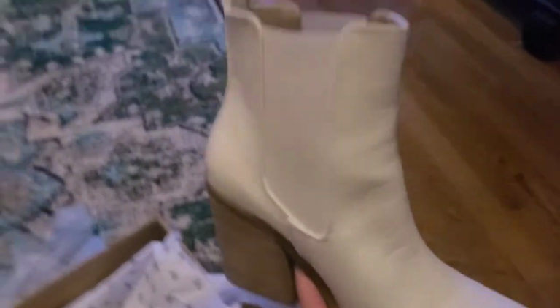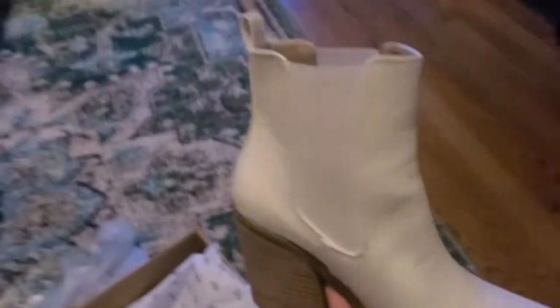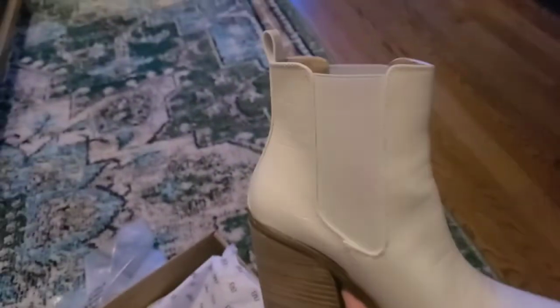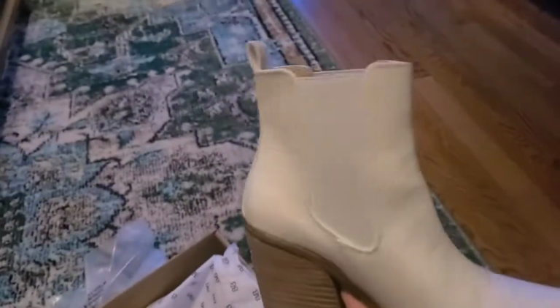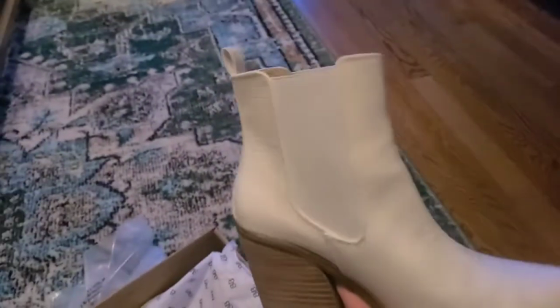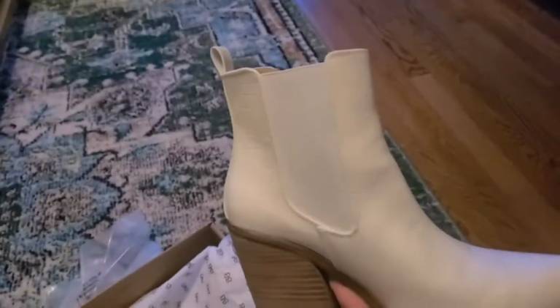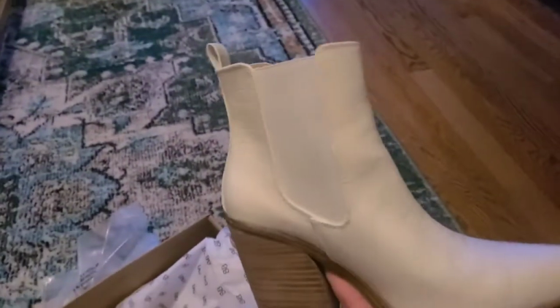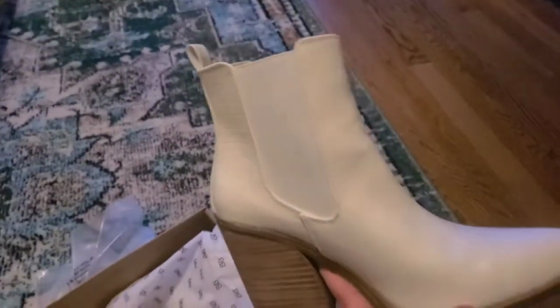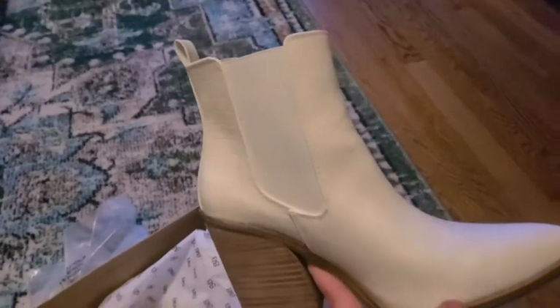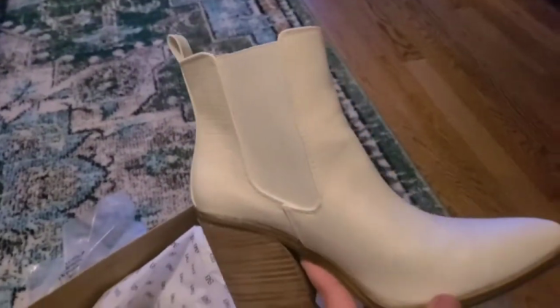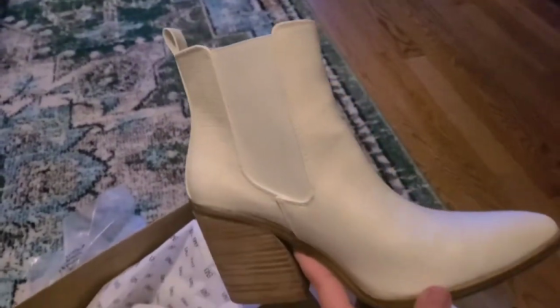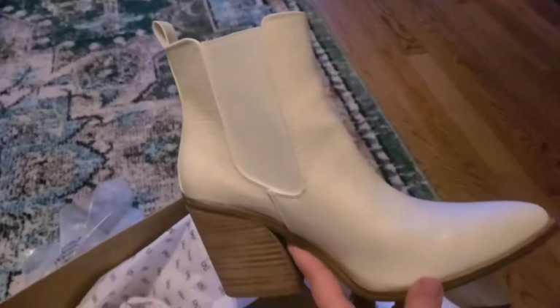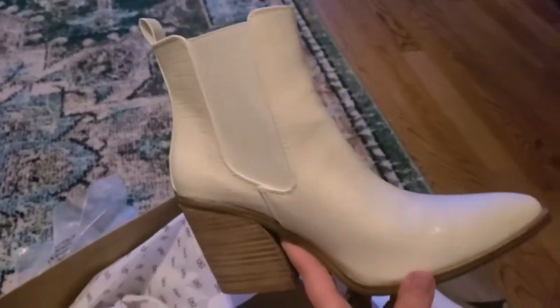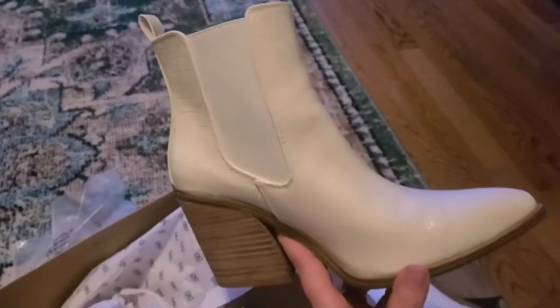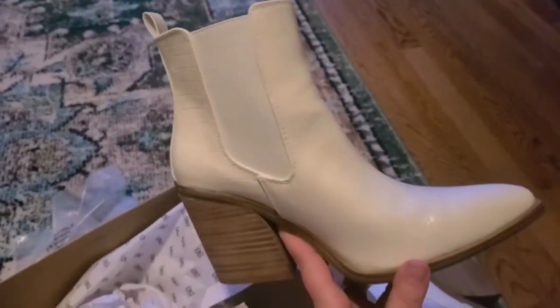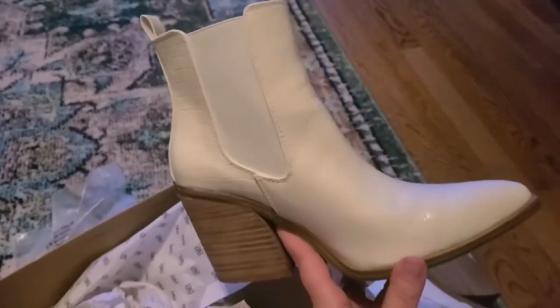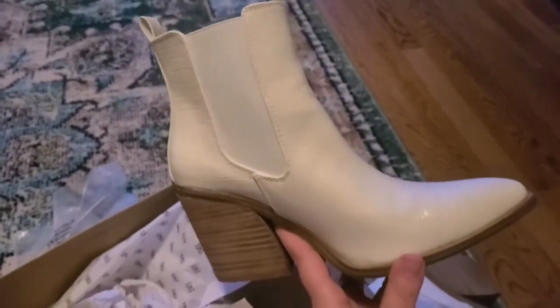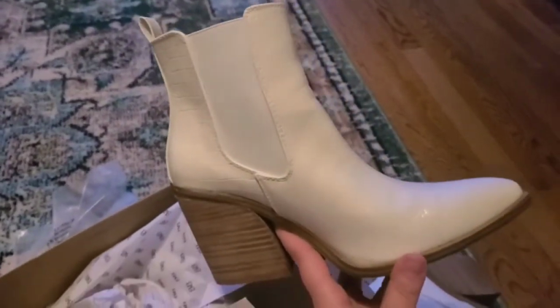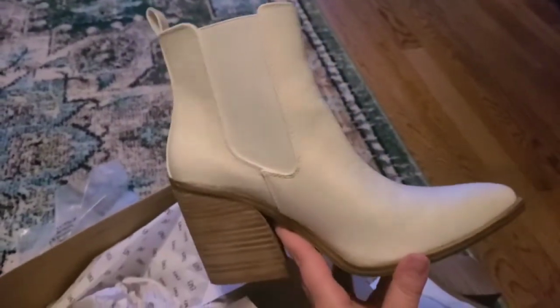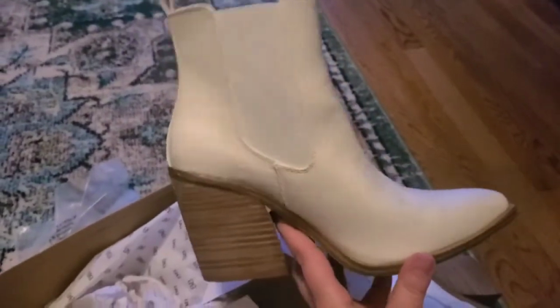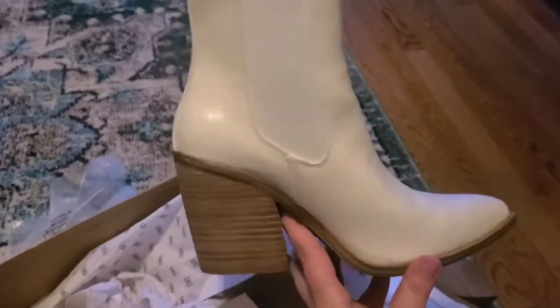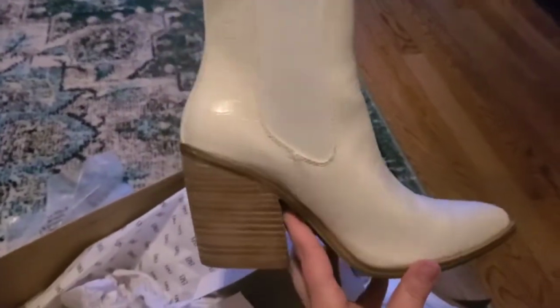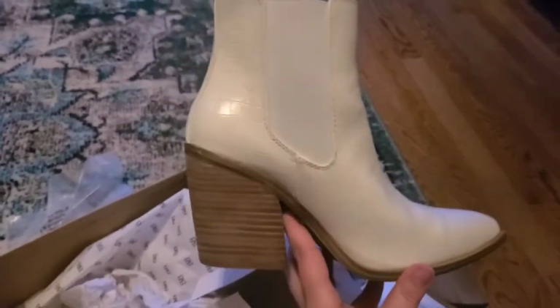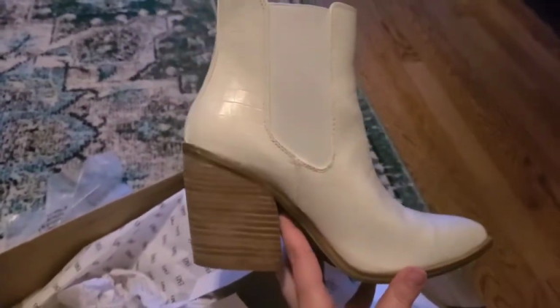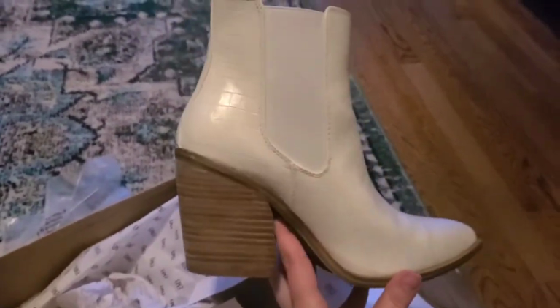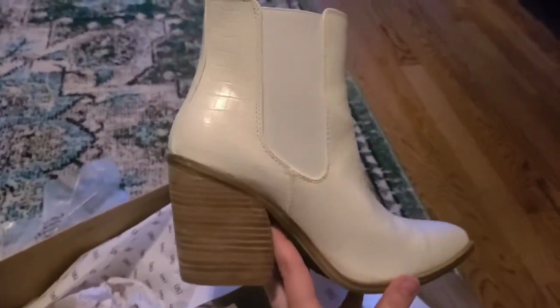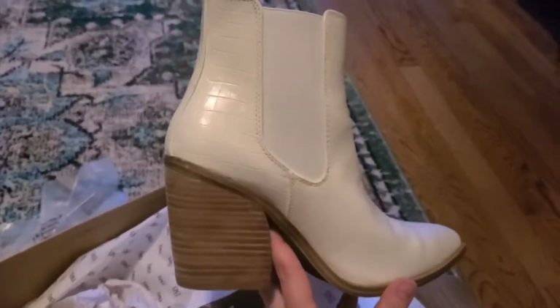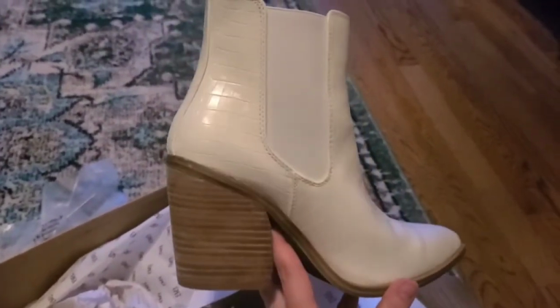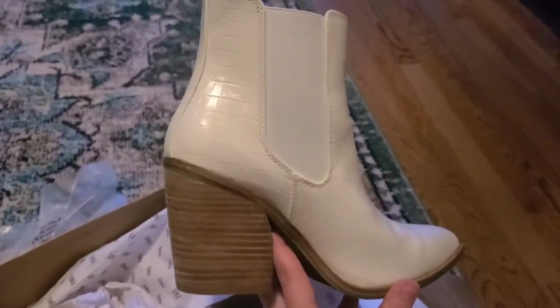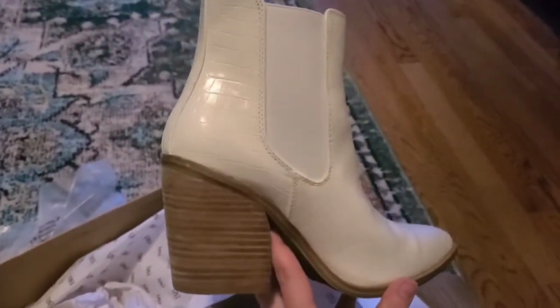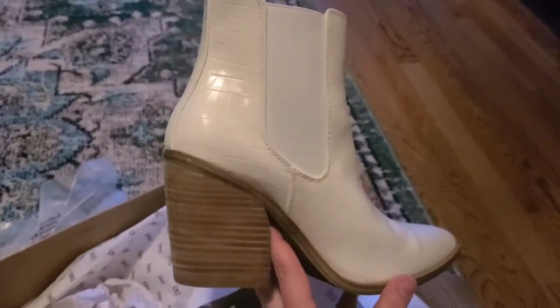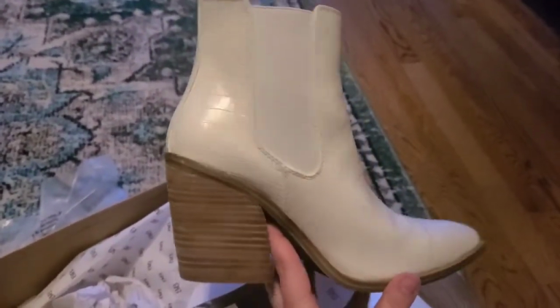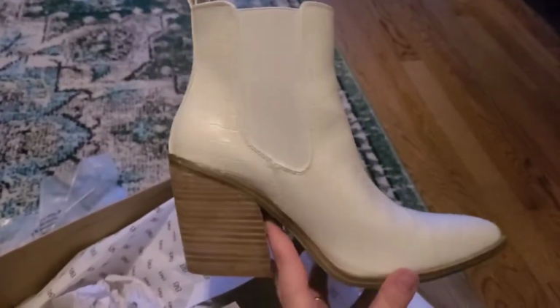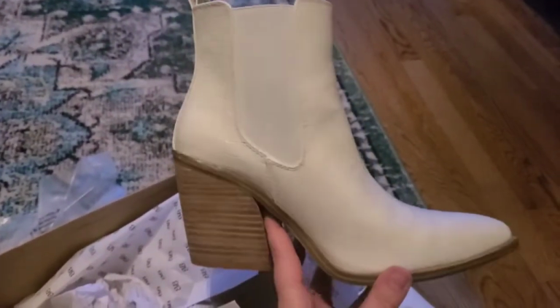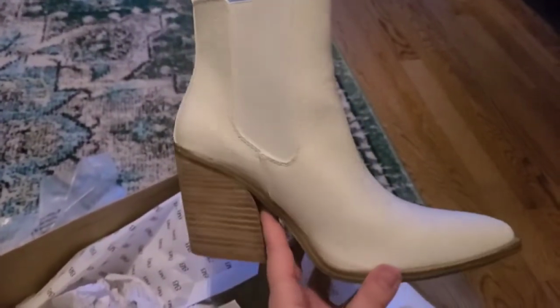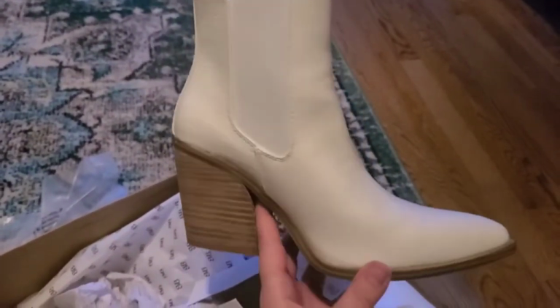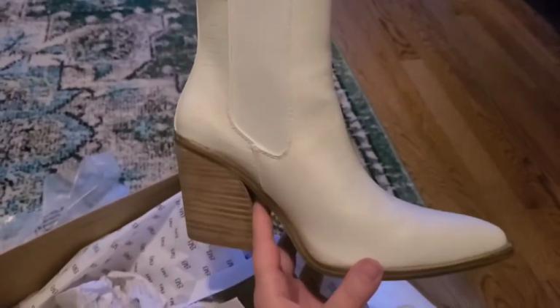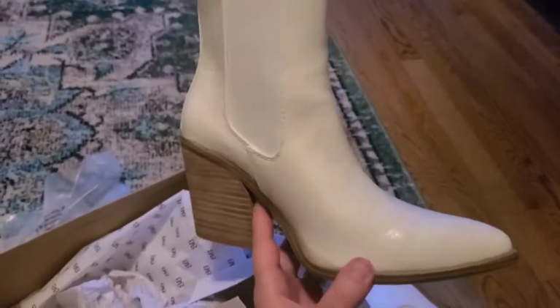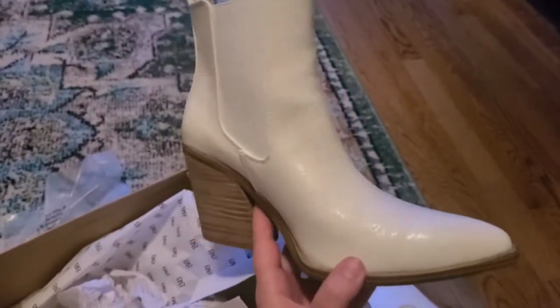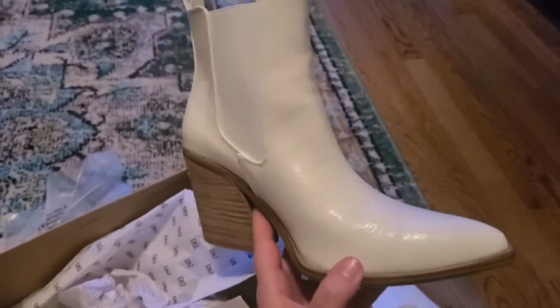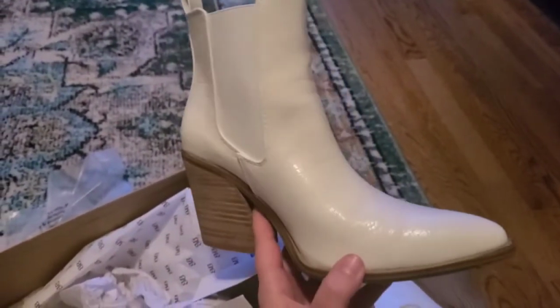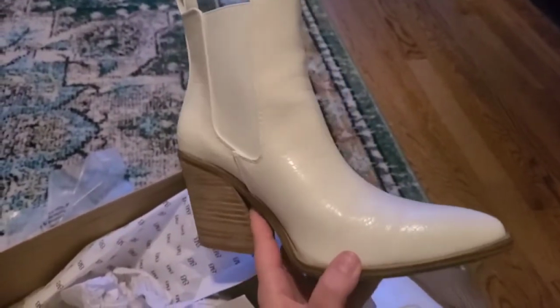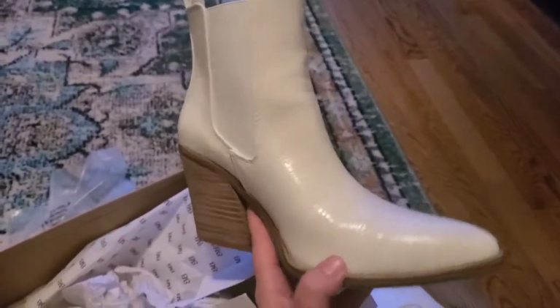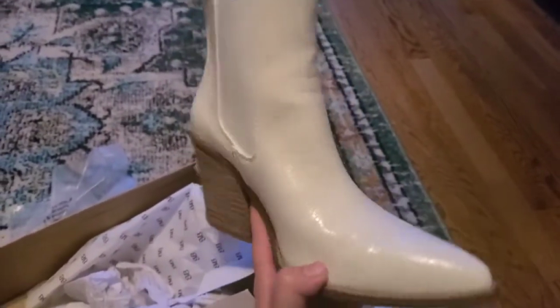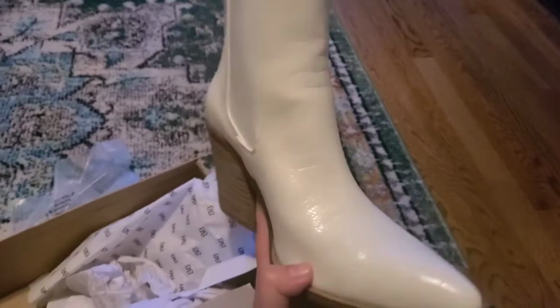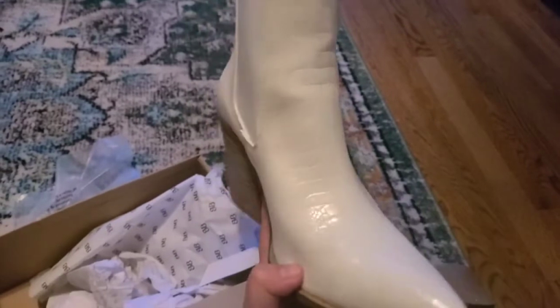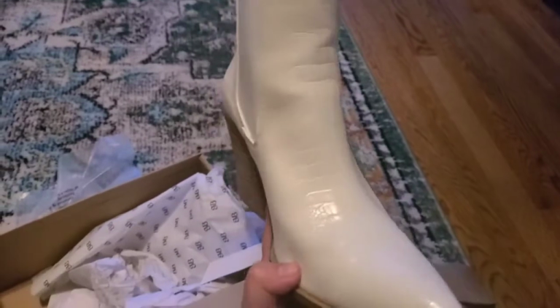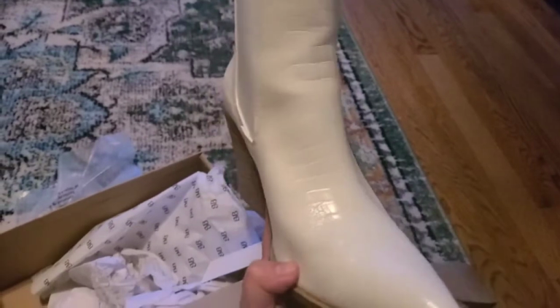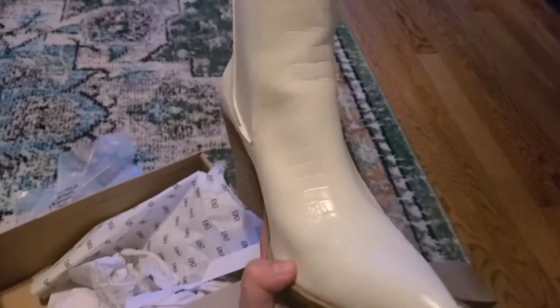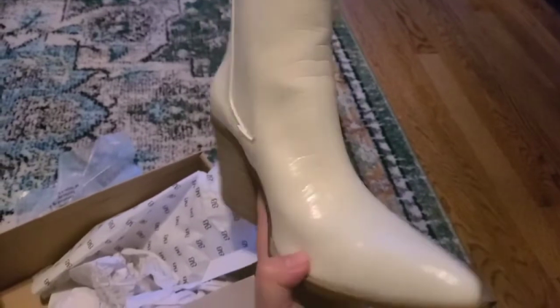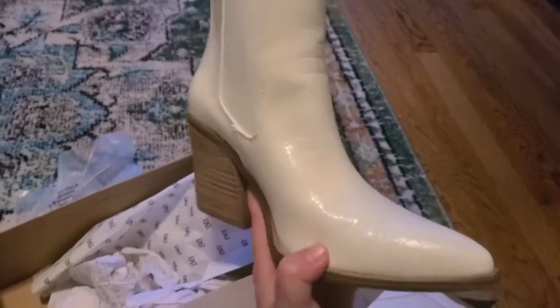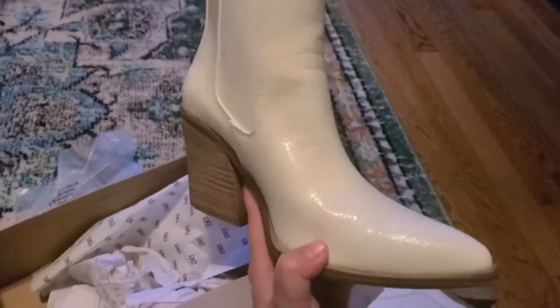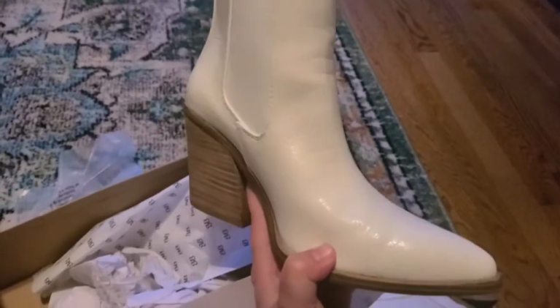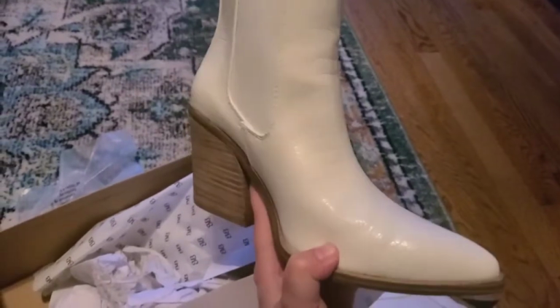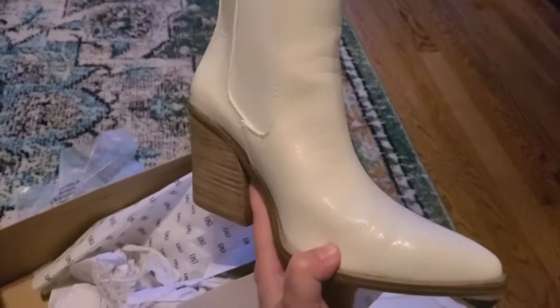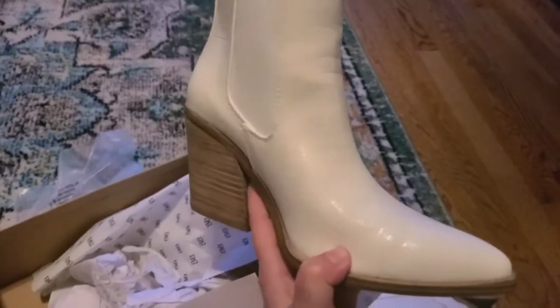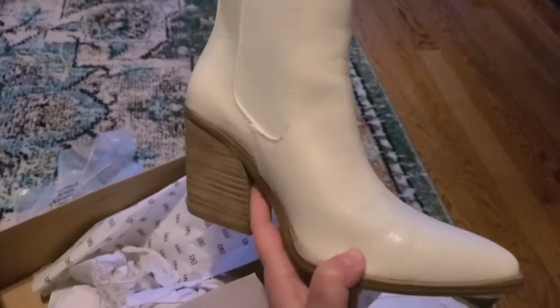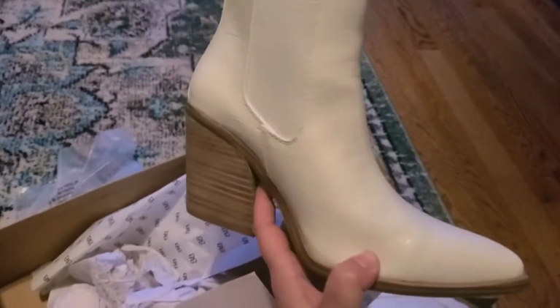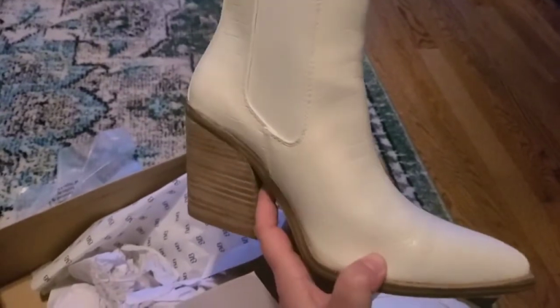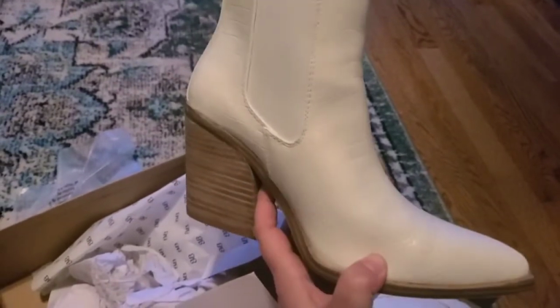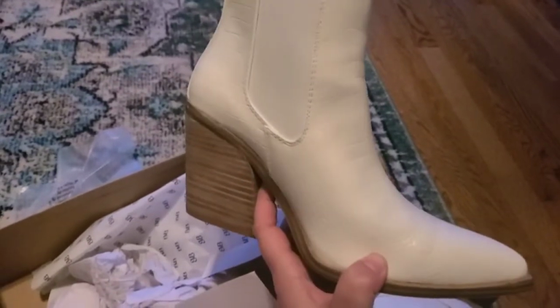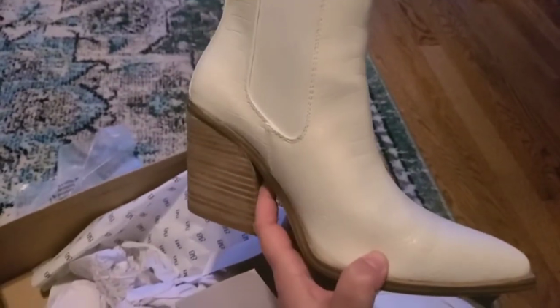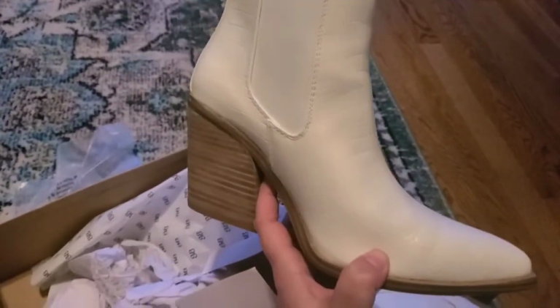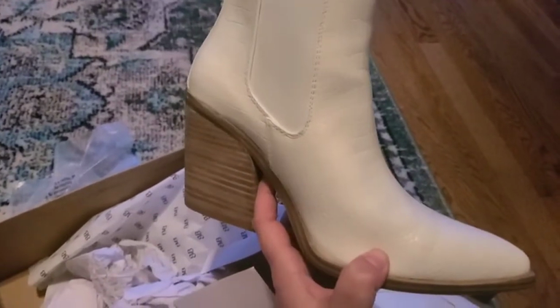Overall, I'm very, very happy with these. I think I would for sure buy these again and might even get them in some other colors.